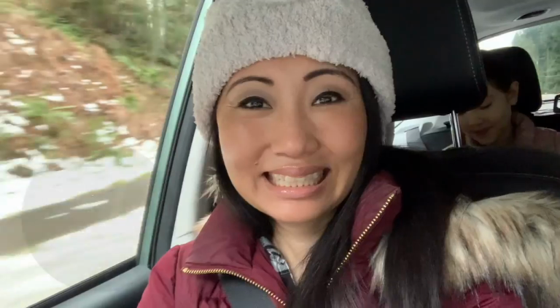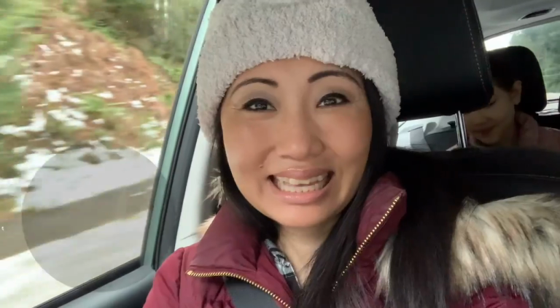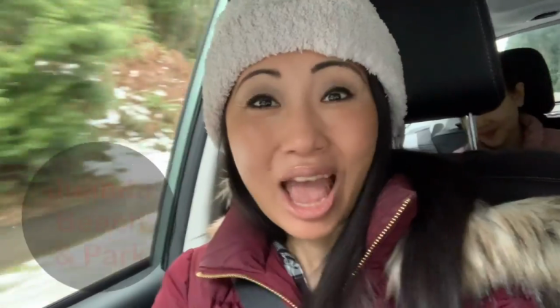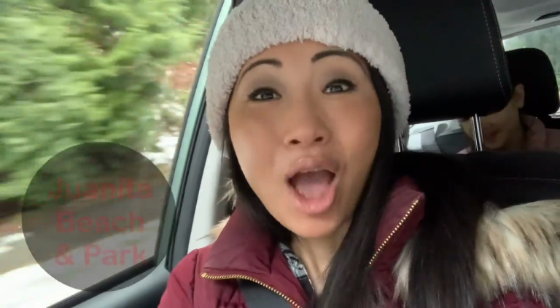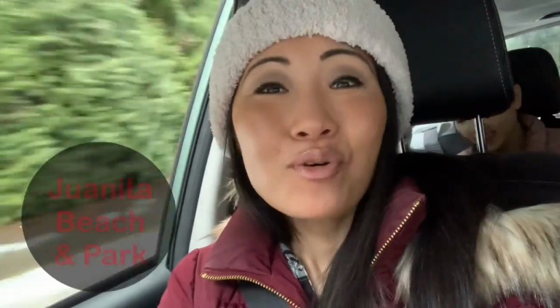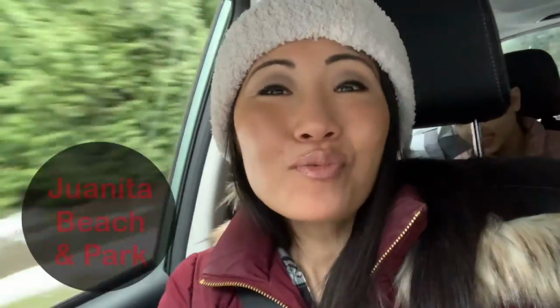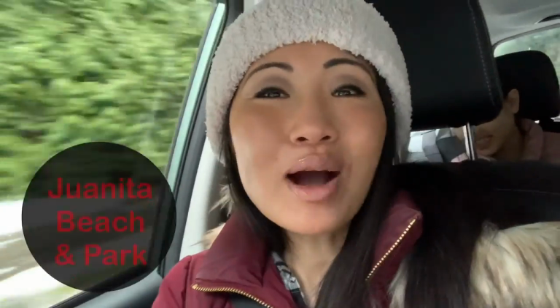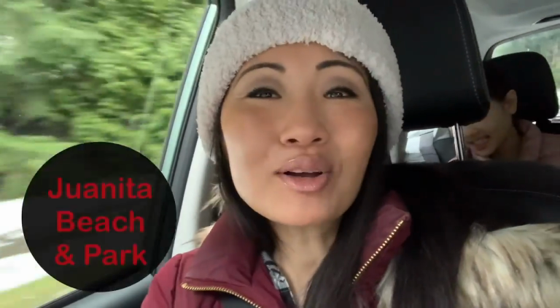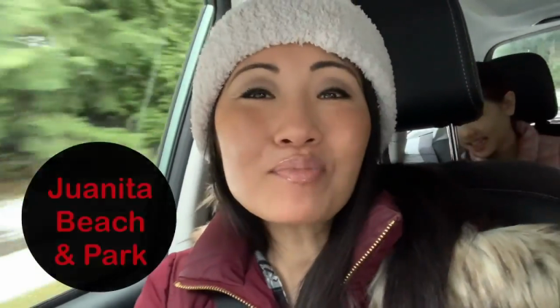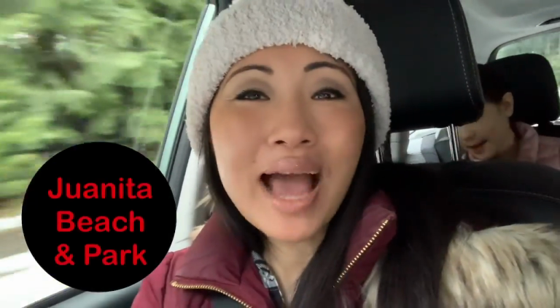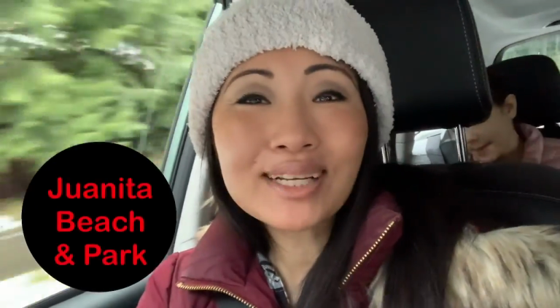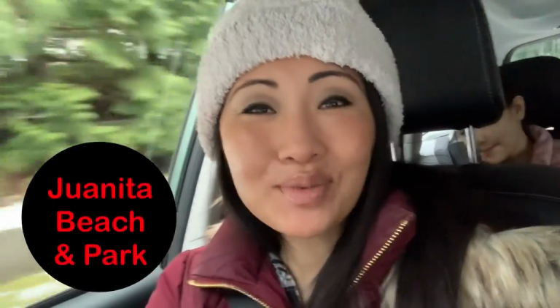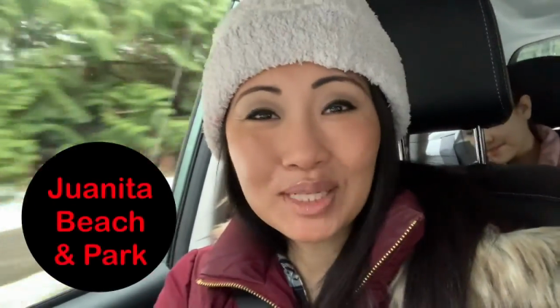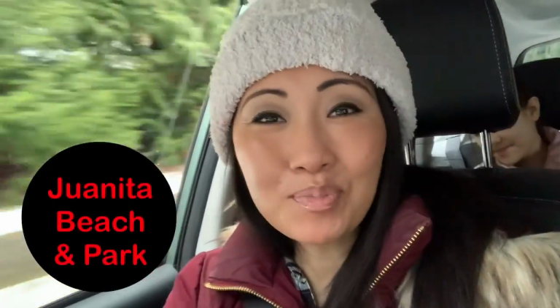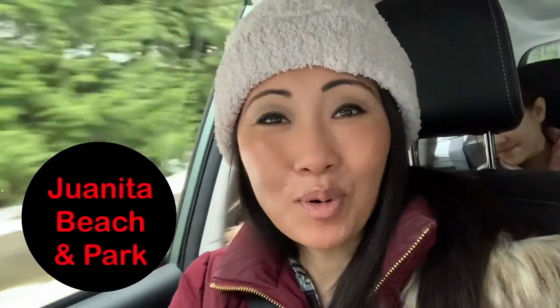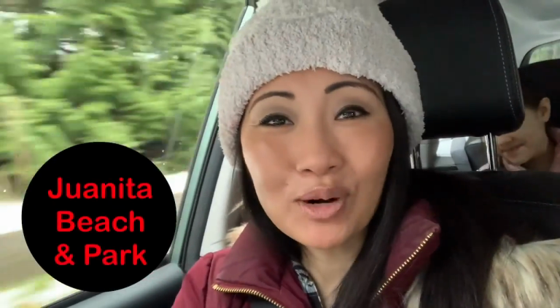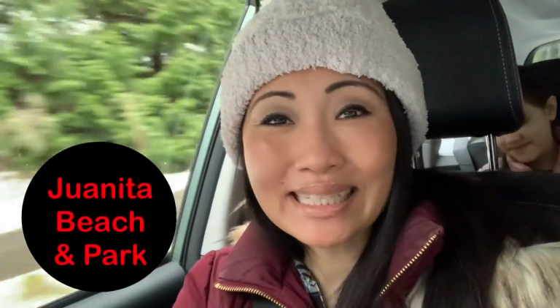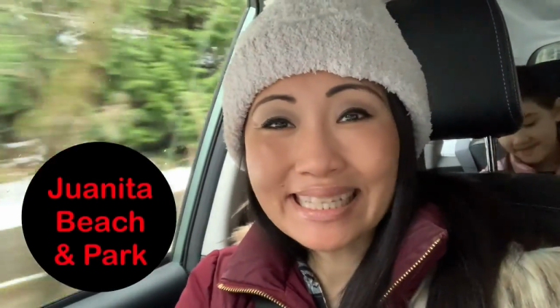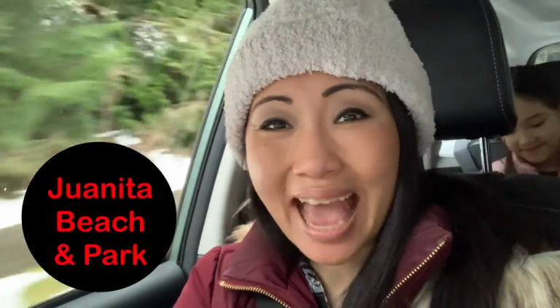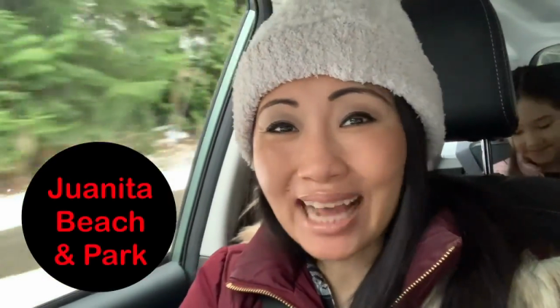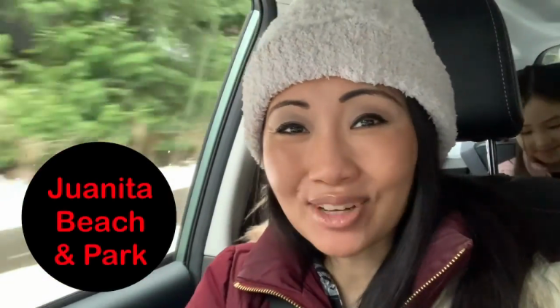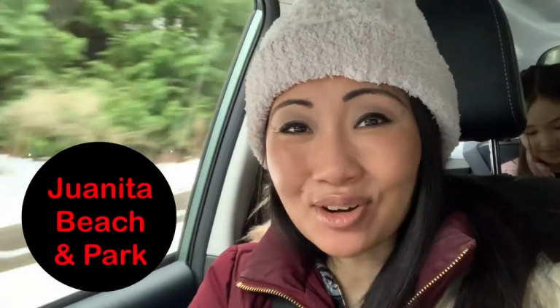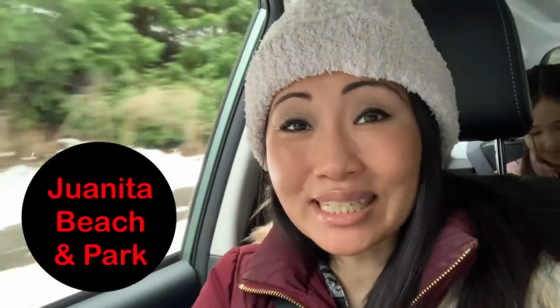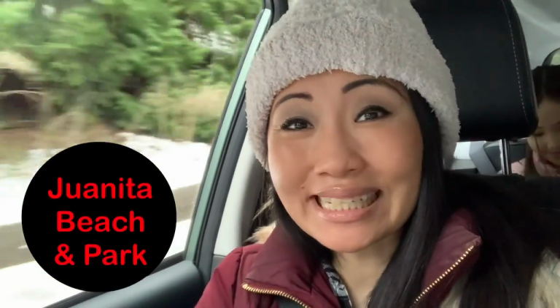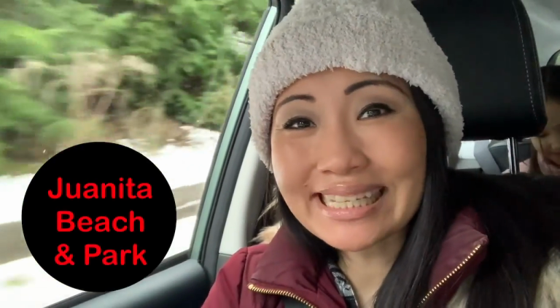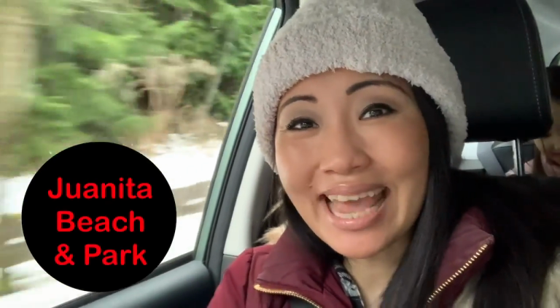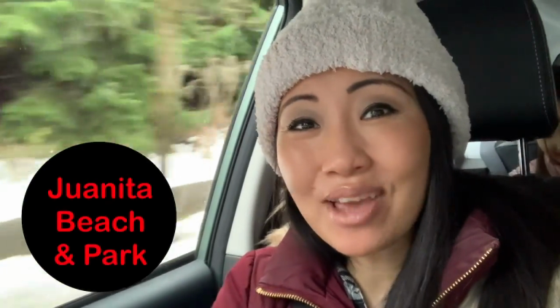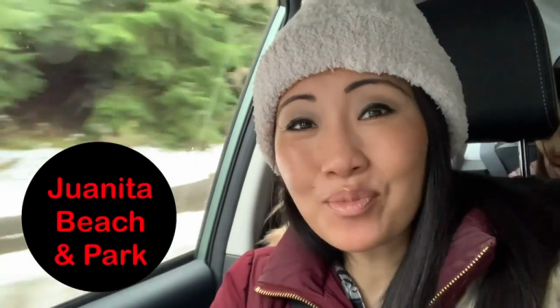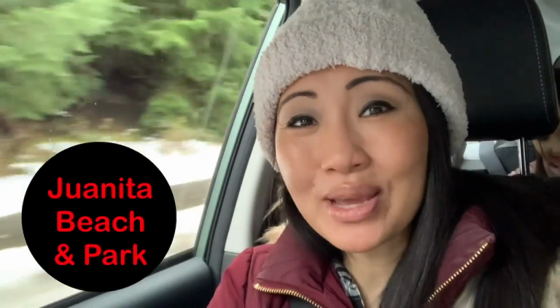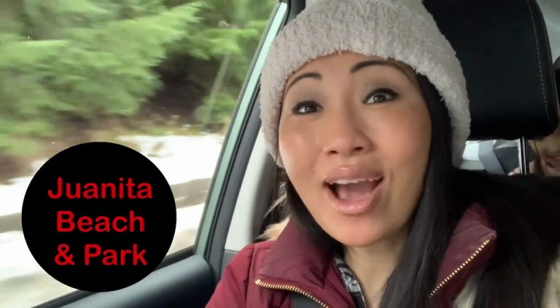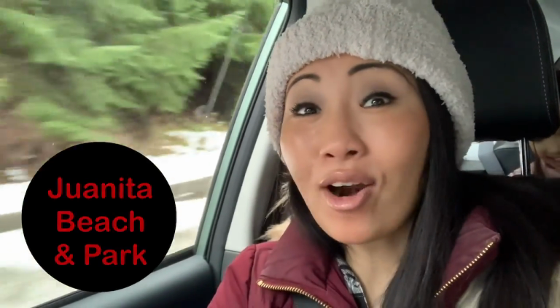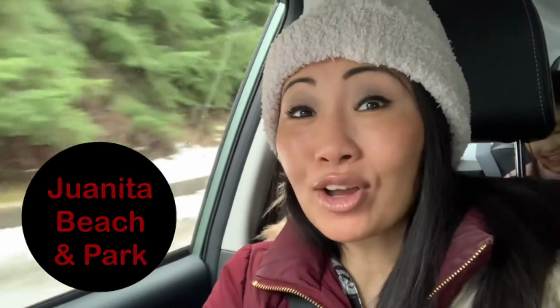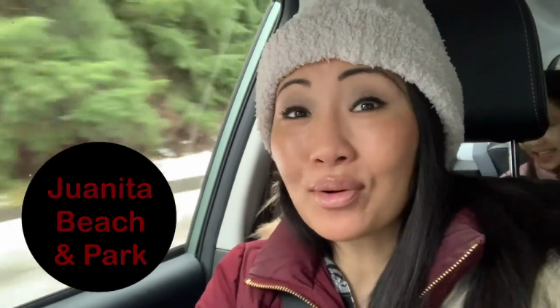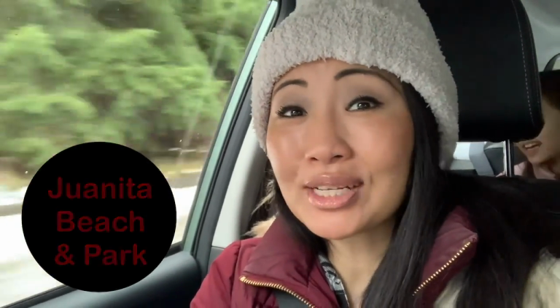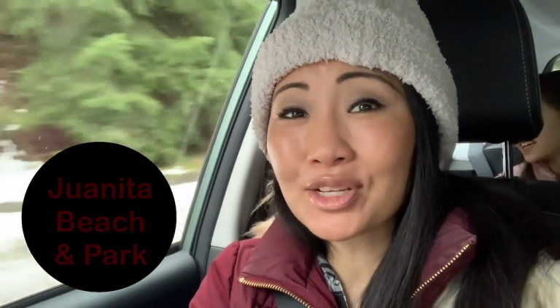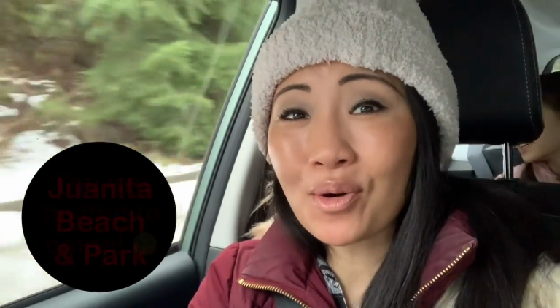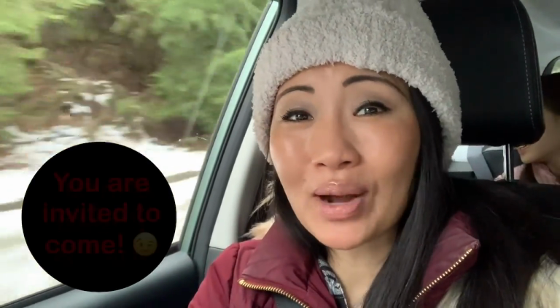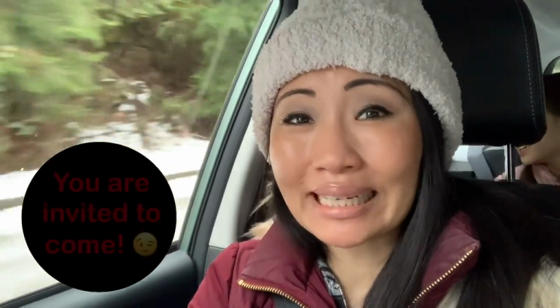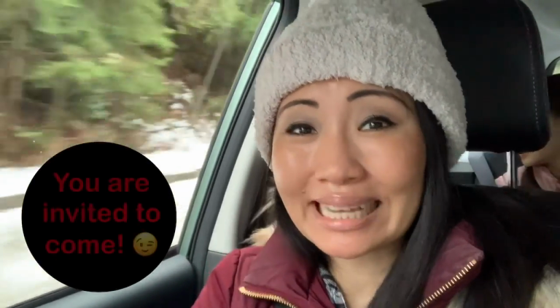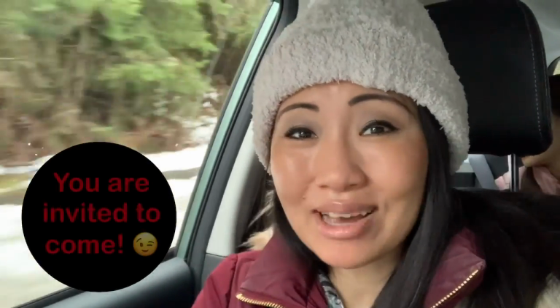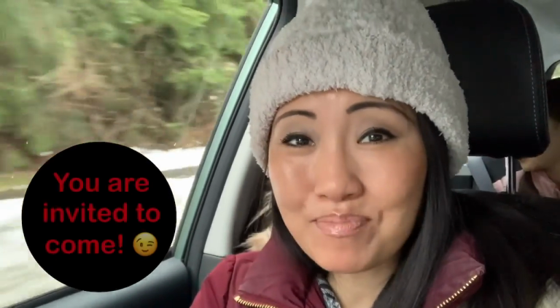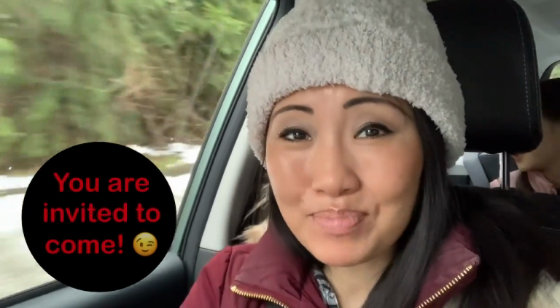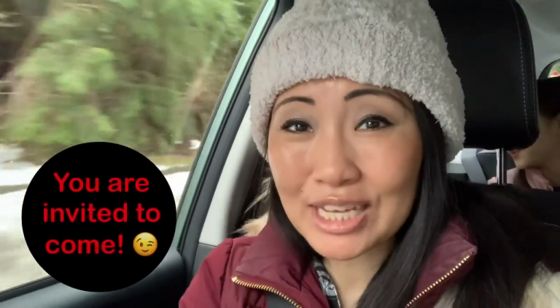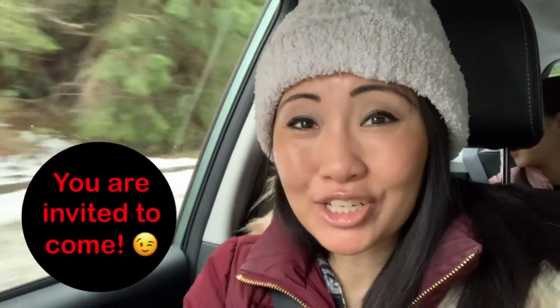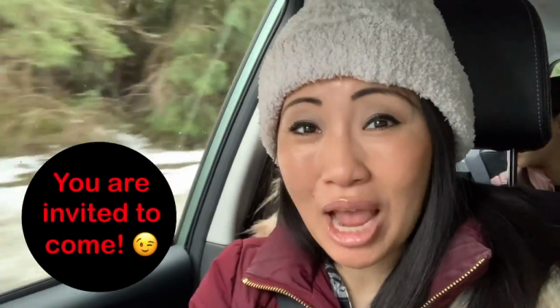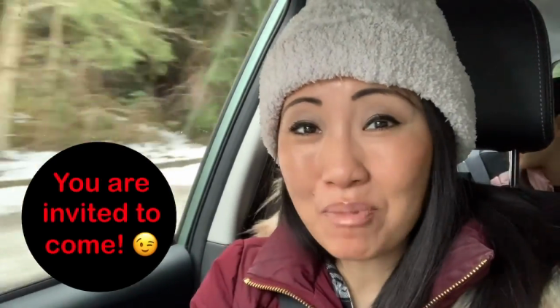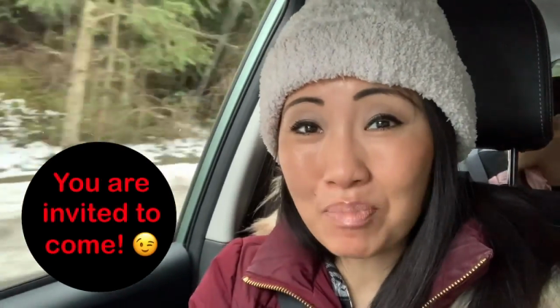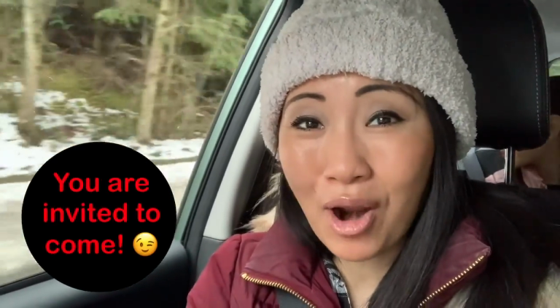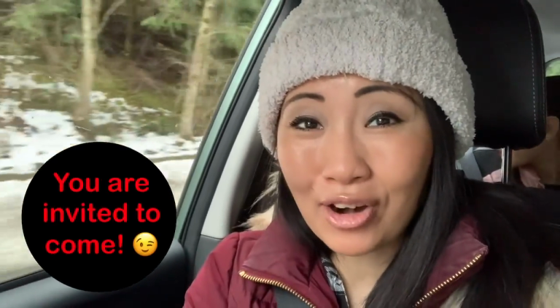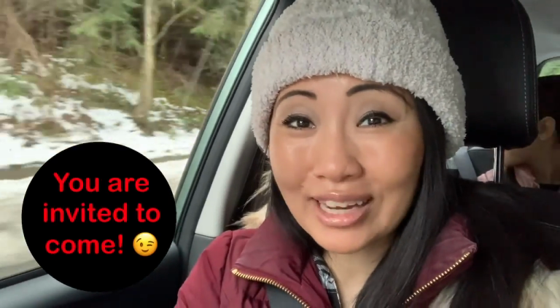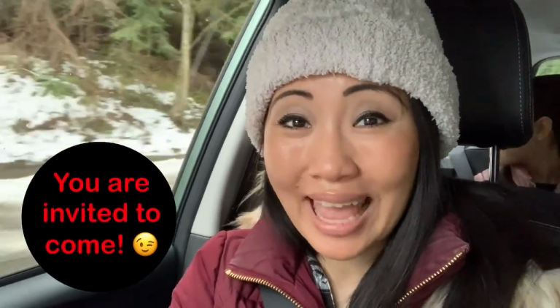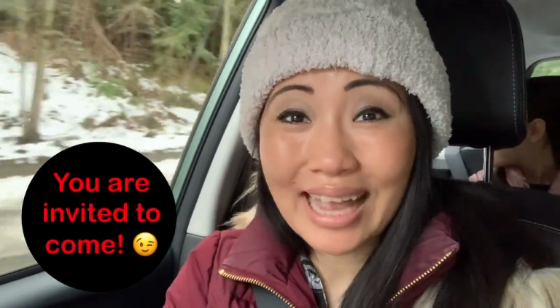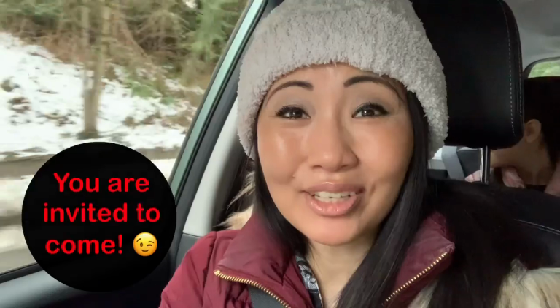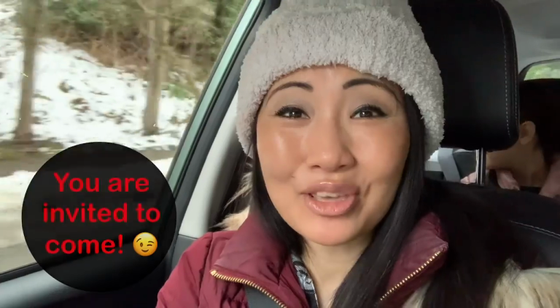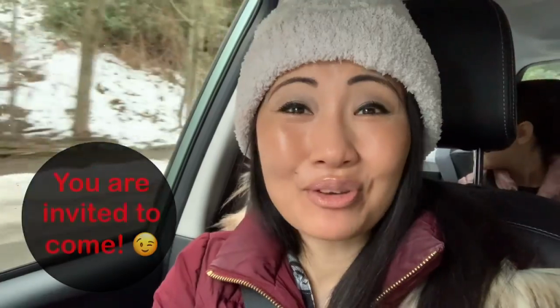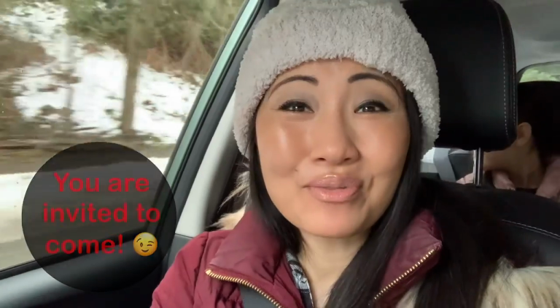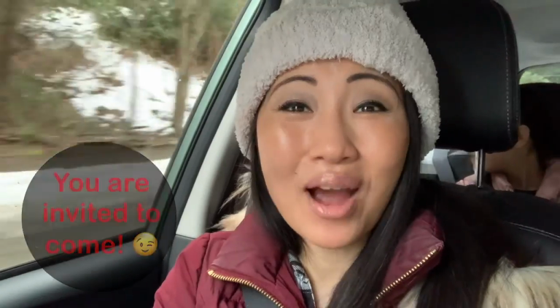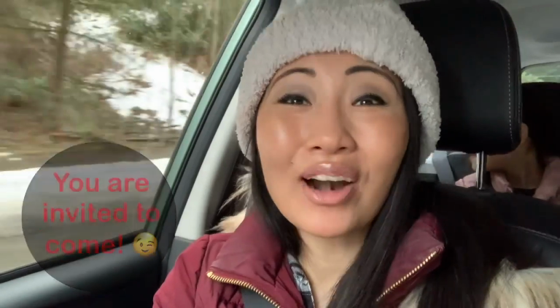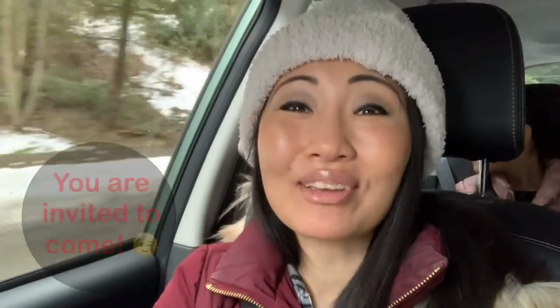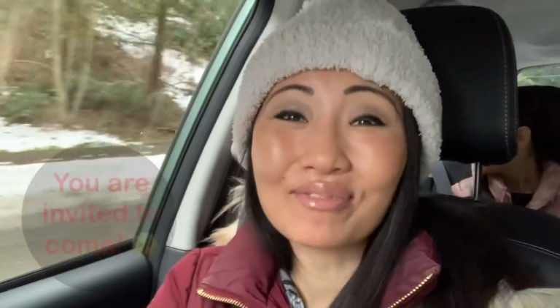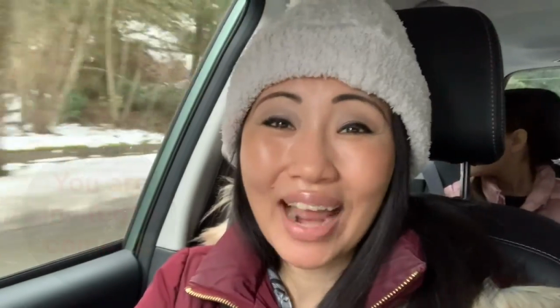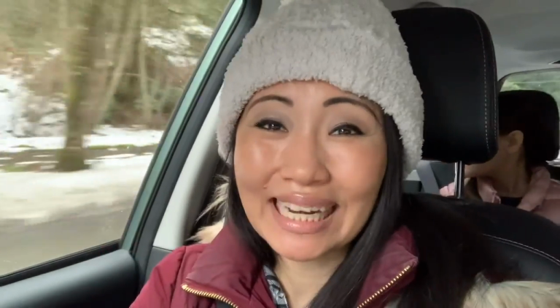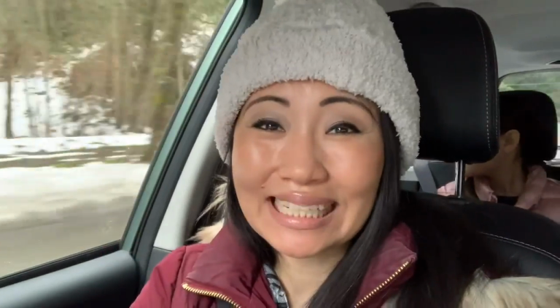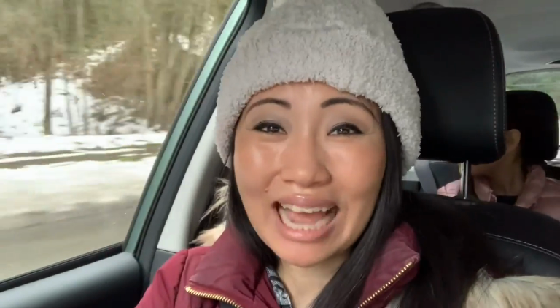Welcome back to Explore Seattle. Today we are going to Juanita Beach and Park and you are invited. Come.